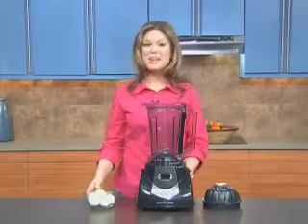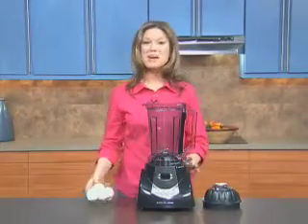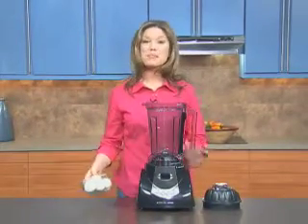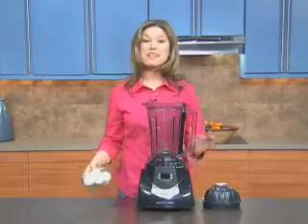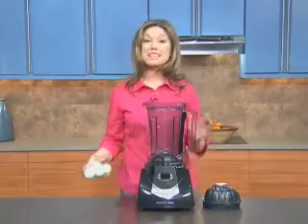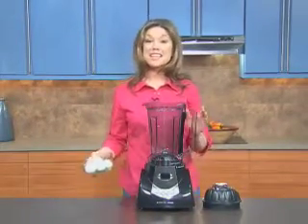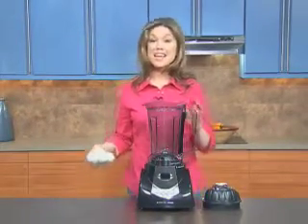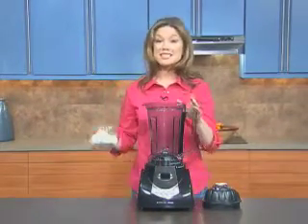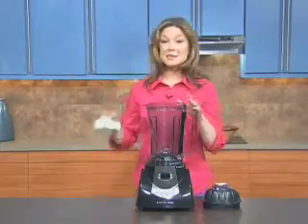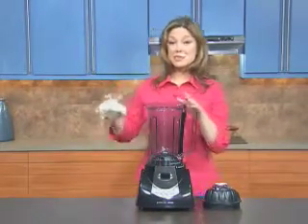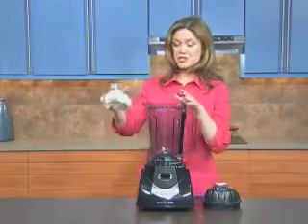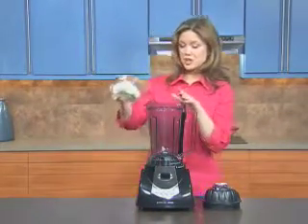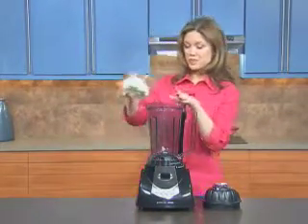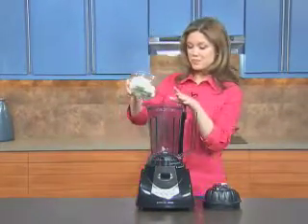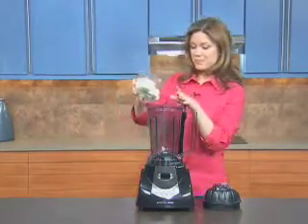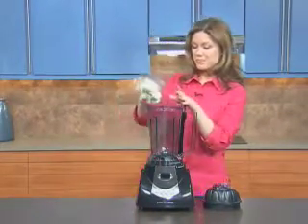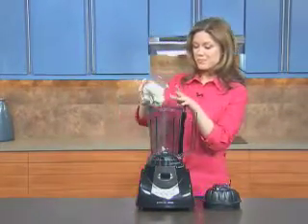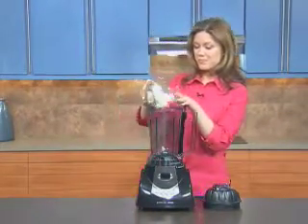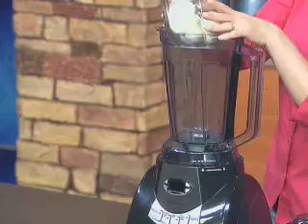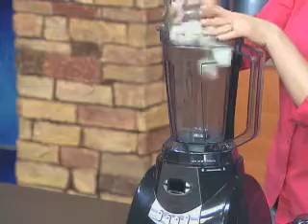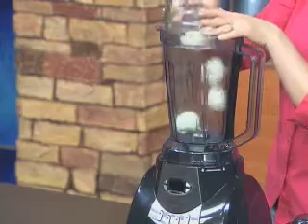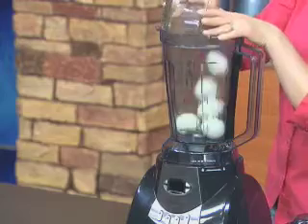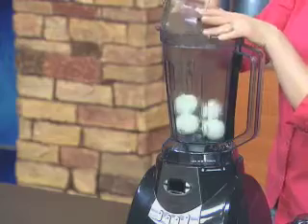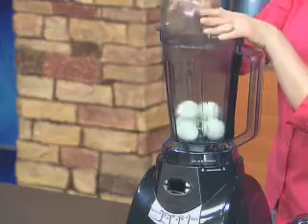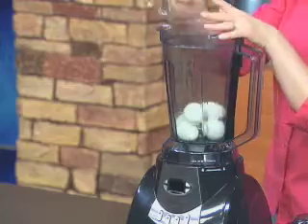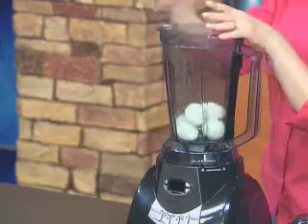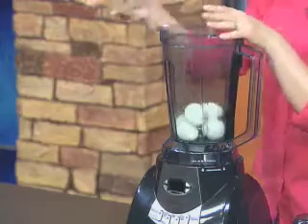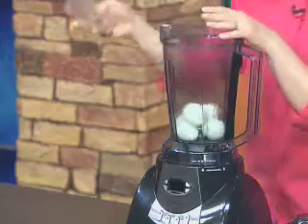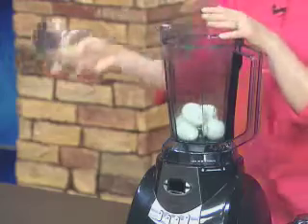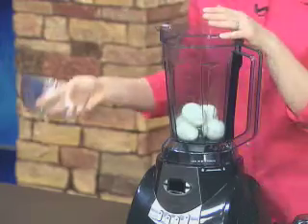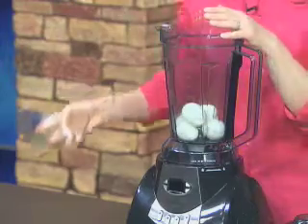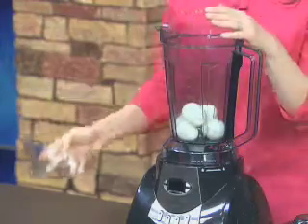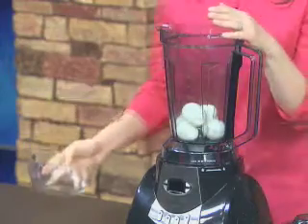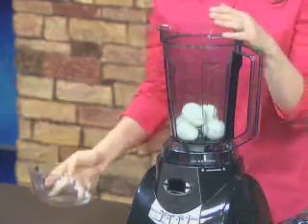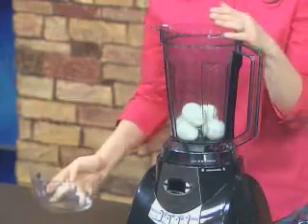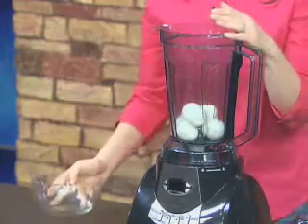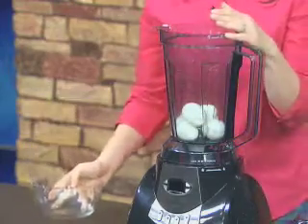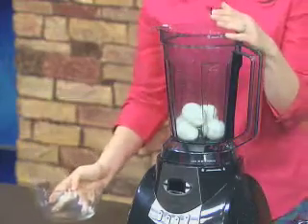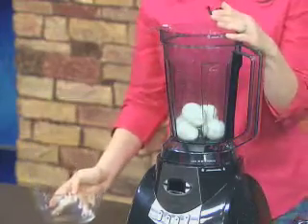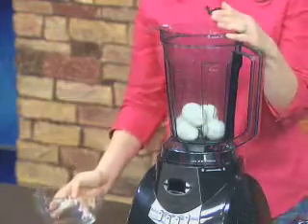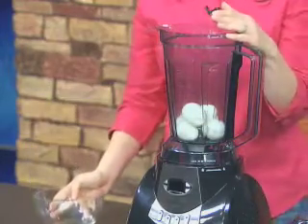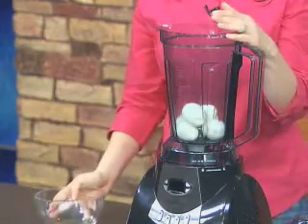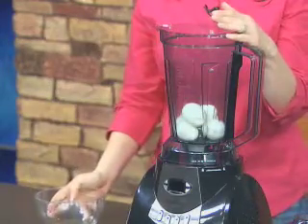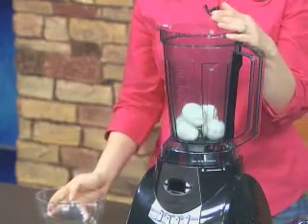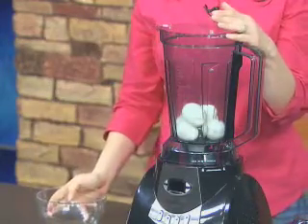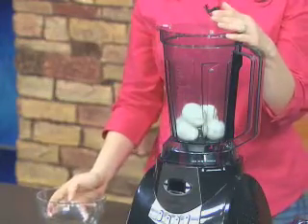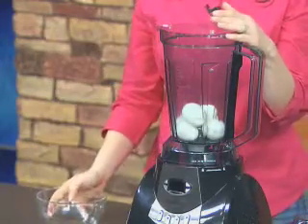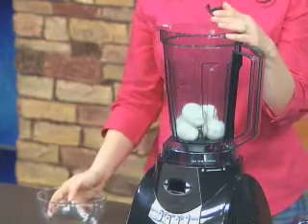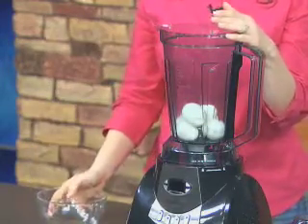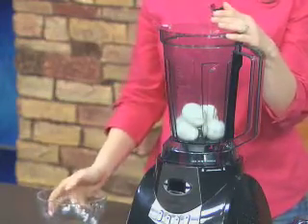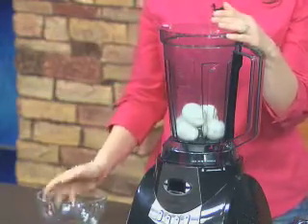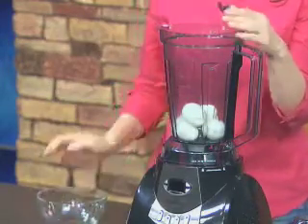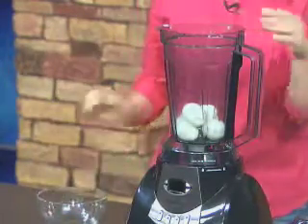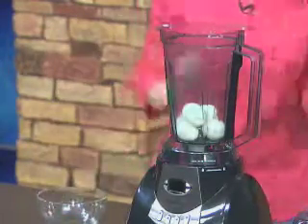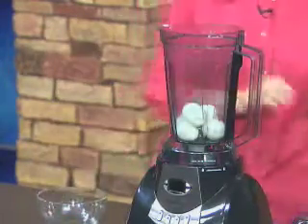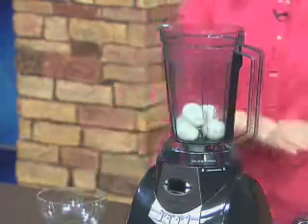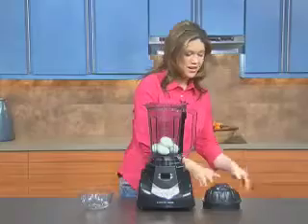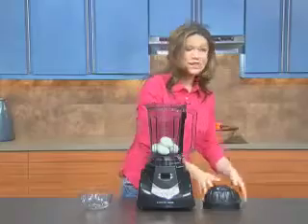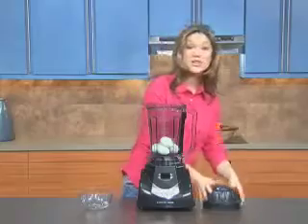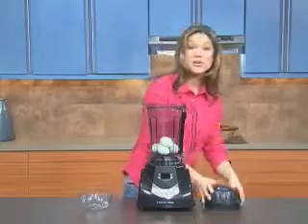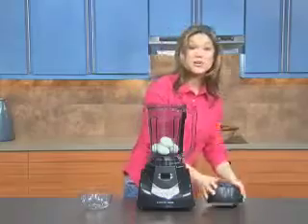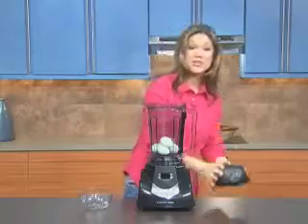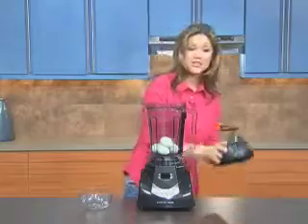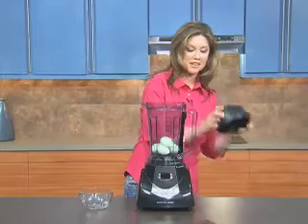Place the eggs in the pitcher. Do not fill the pitcher more than one quarter full. Secure the lid.